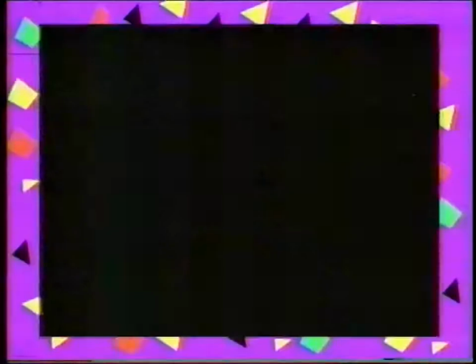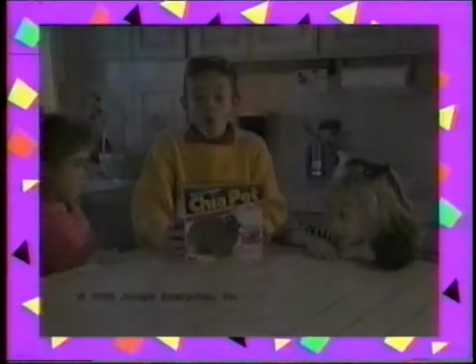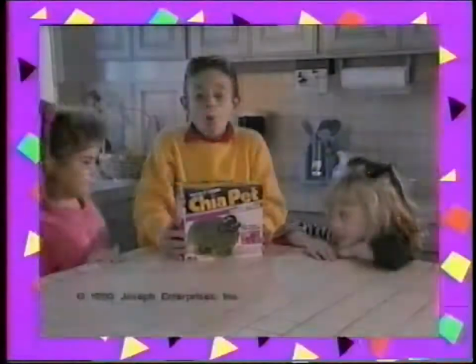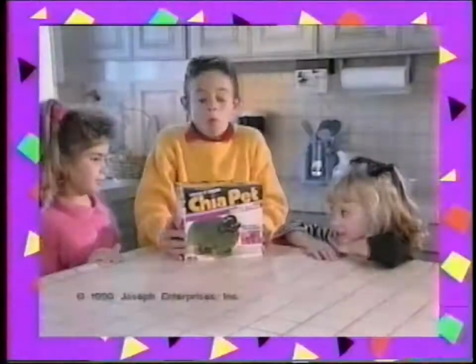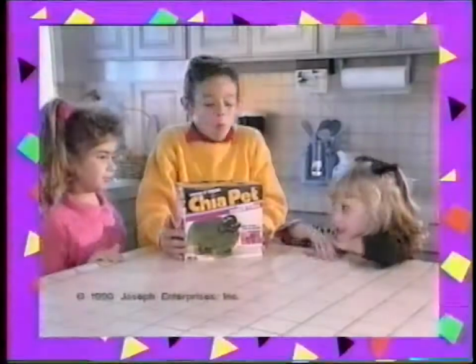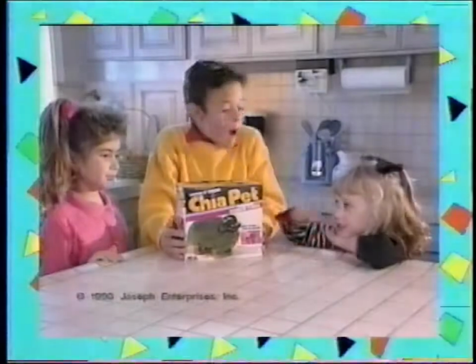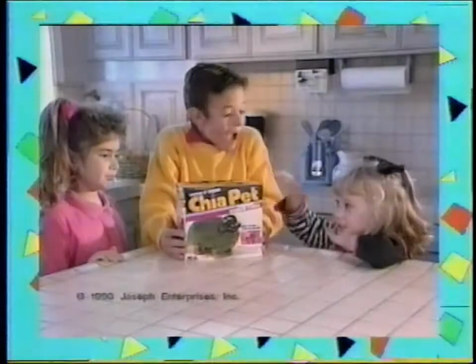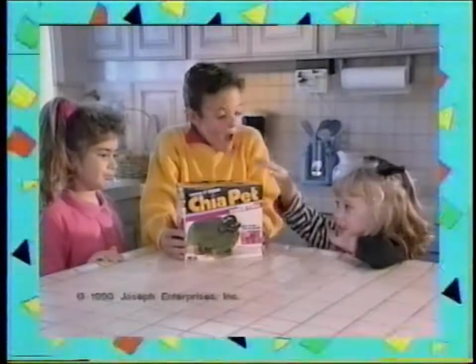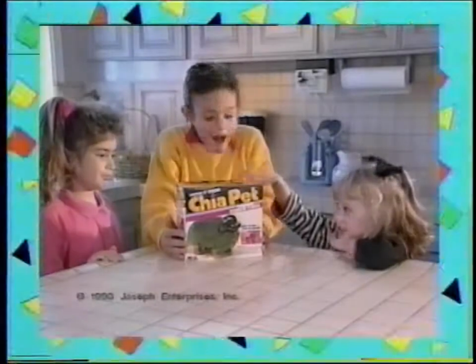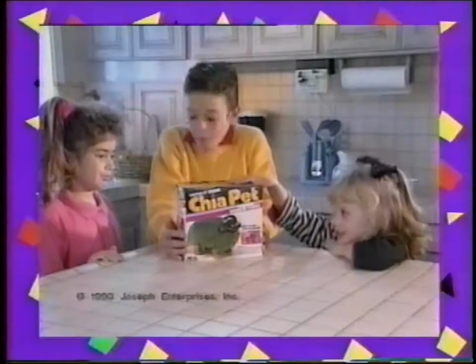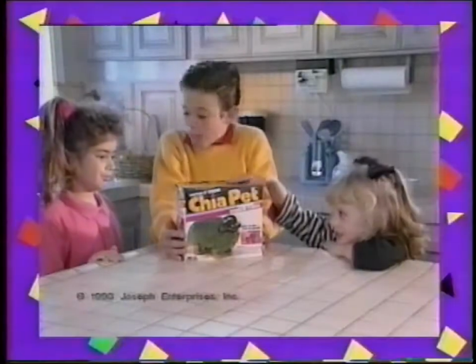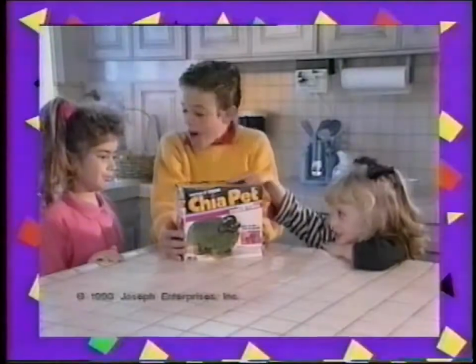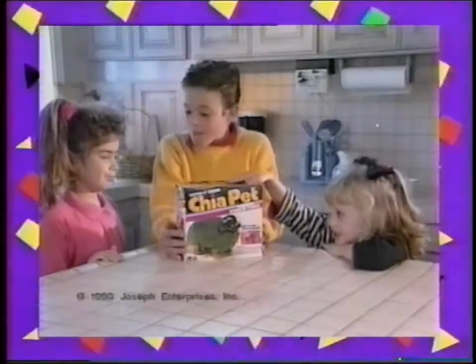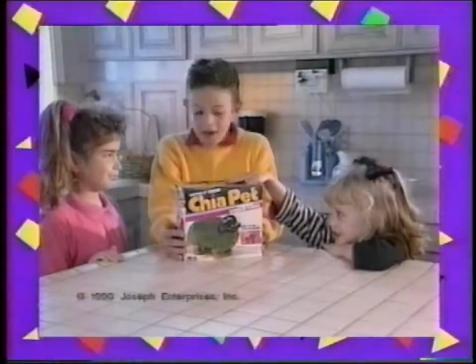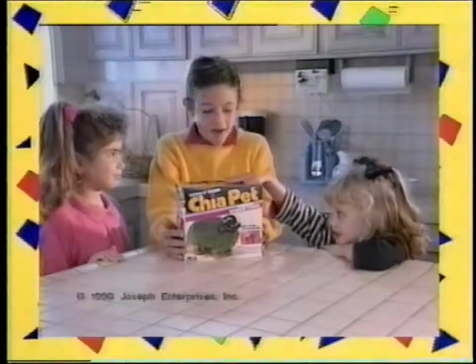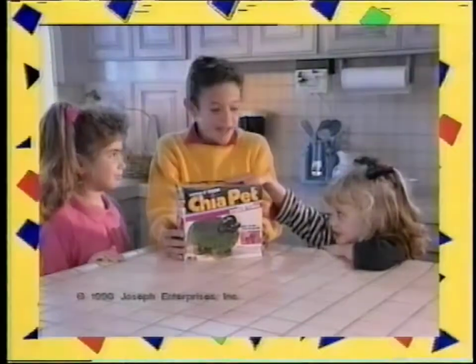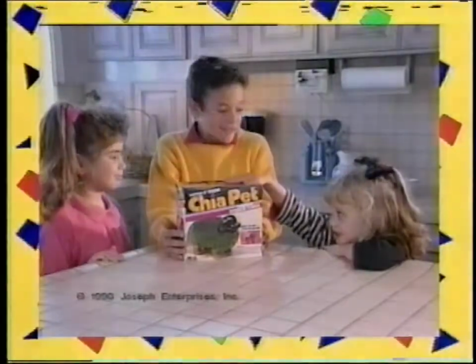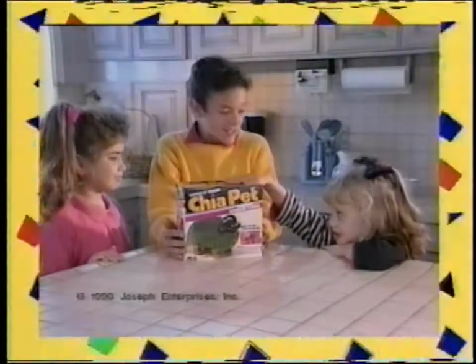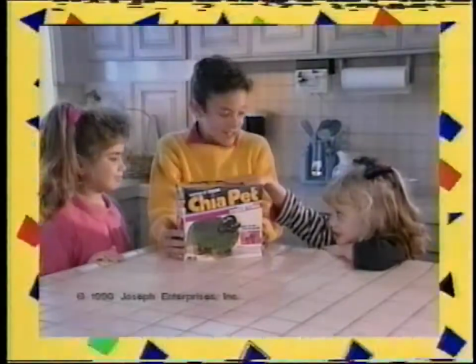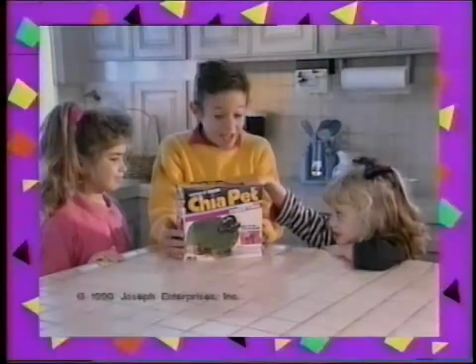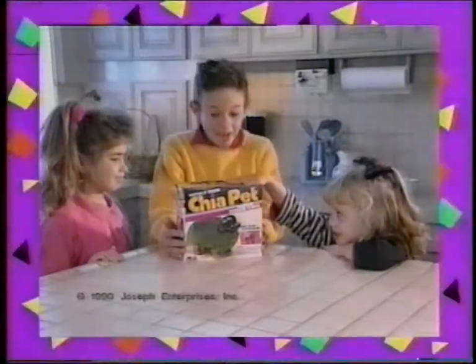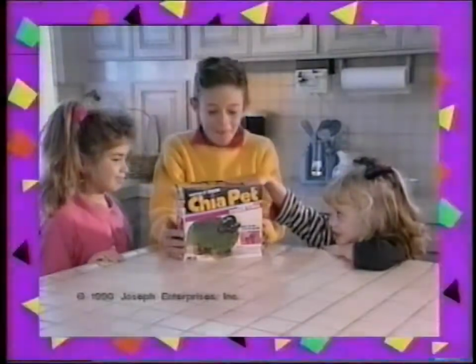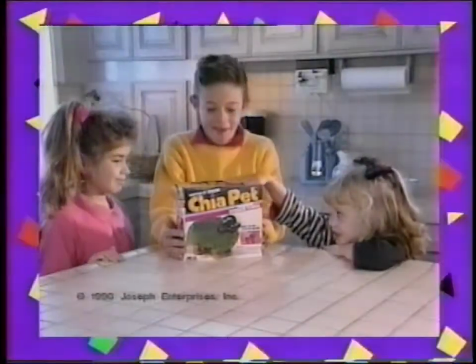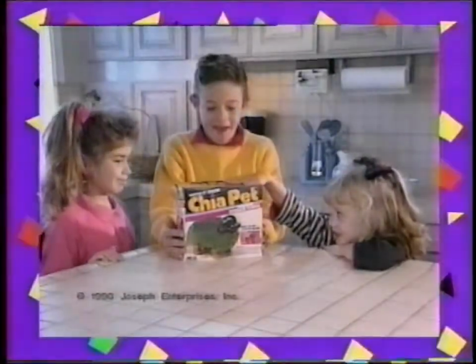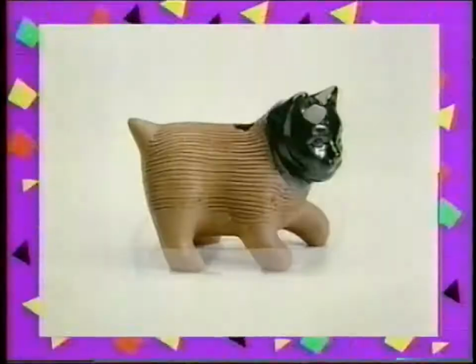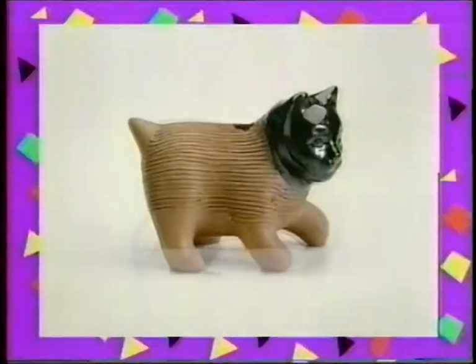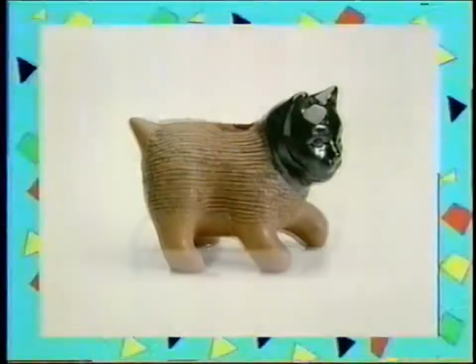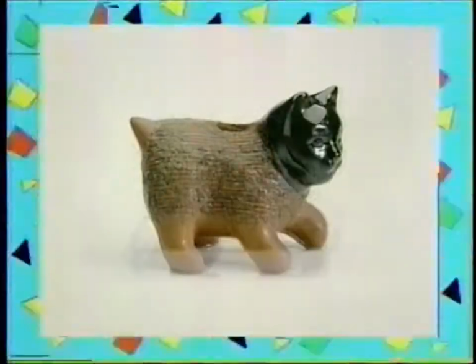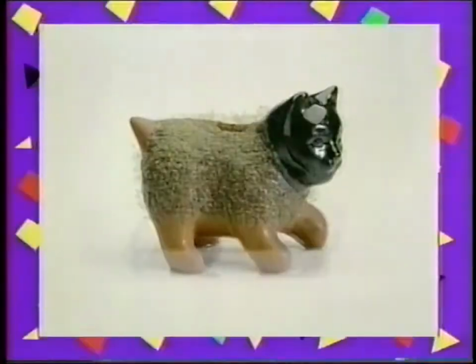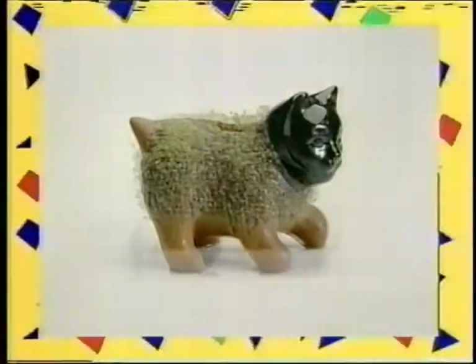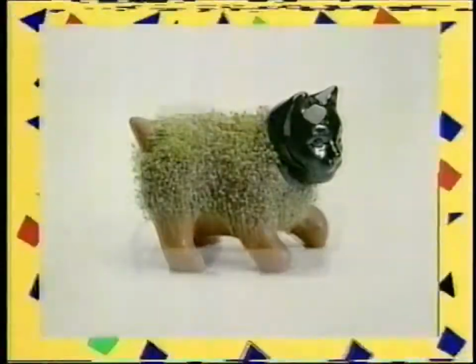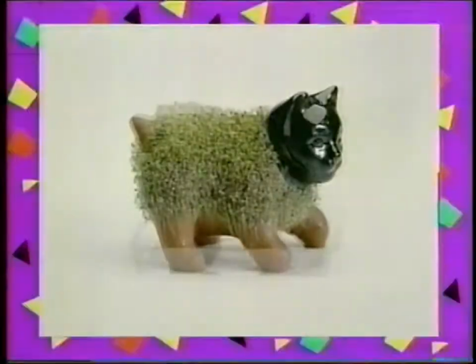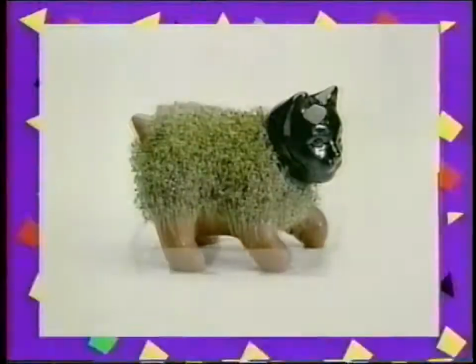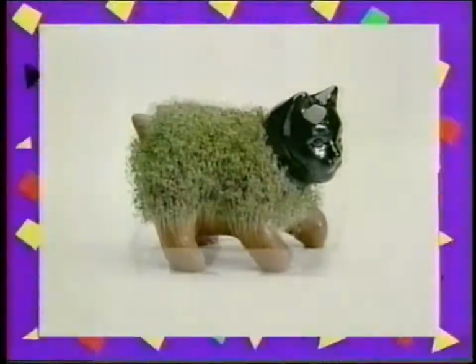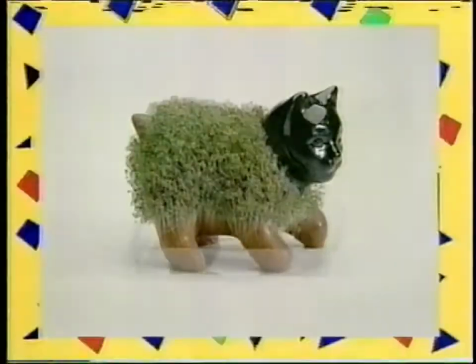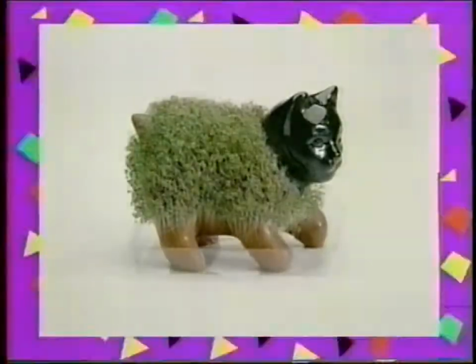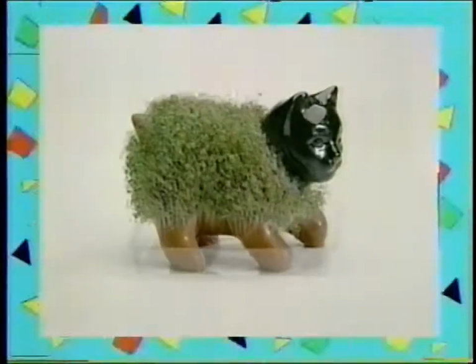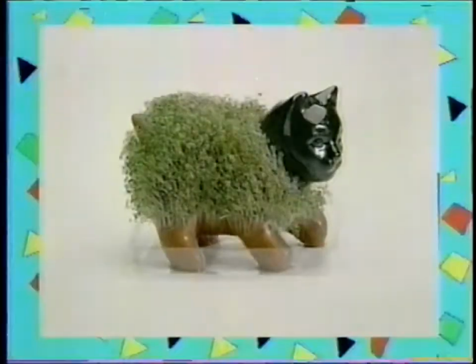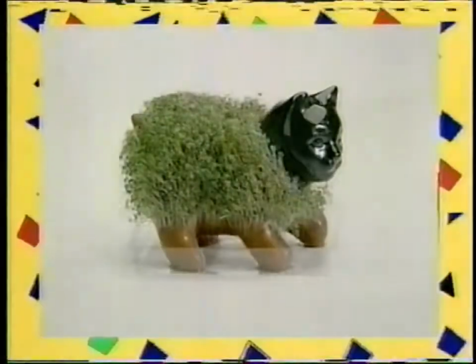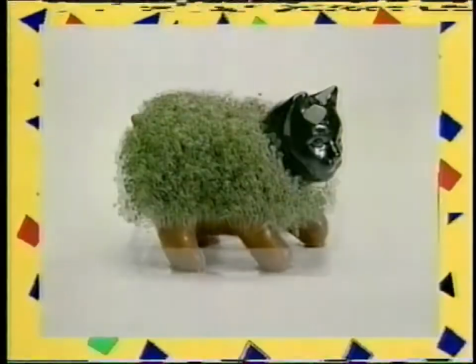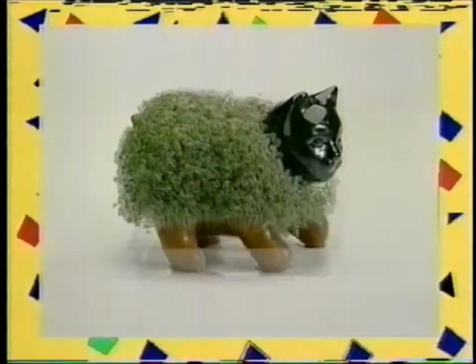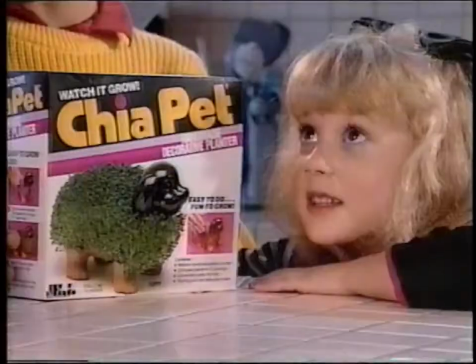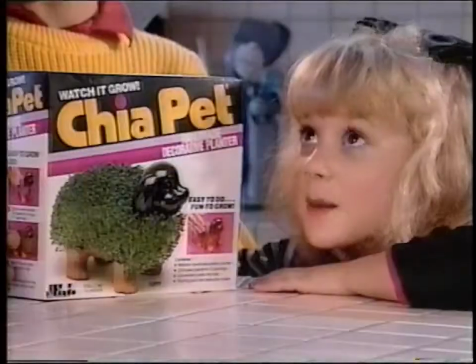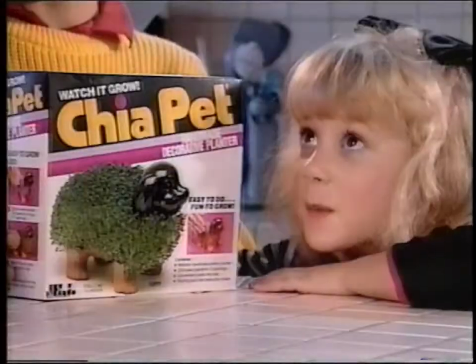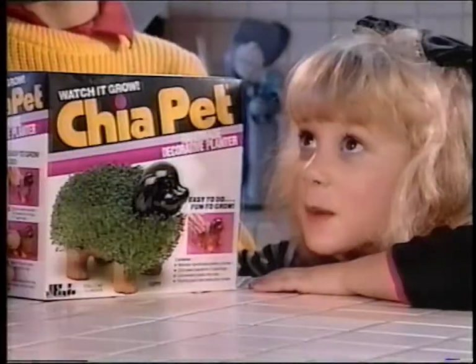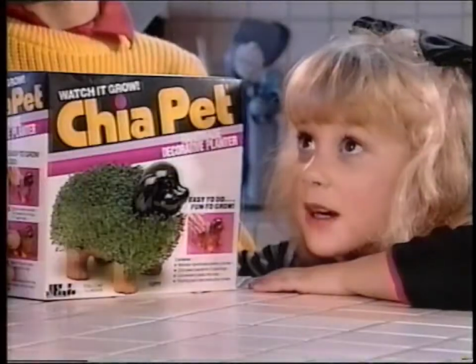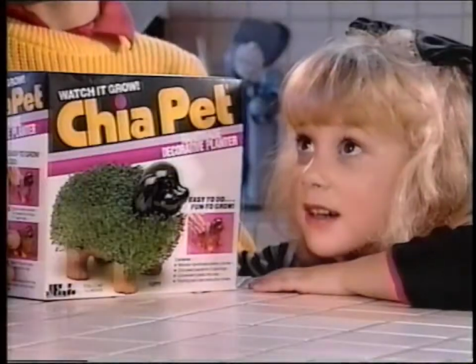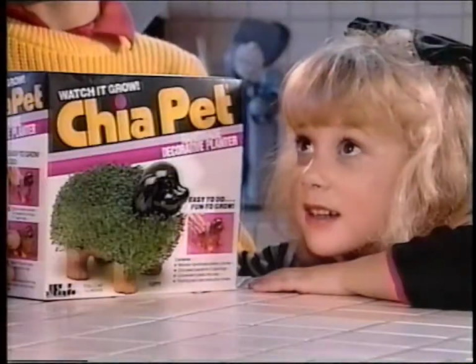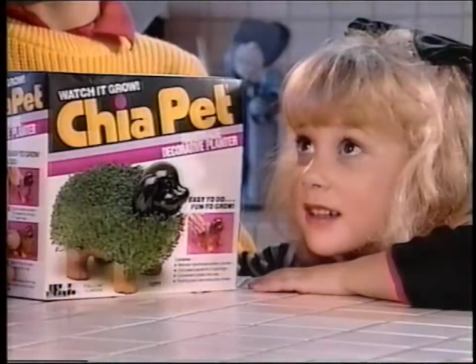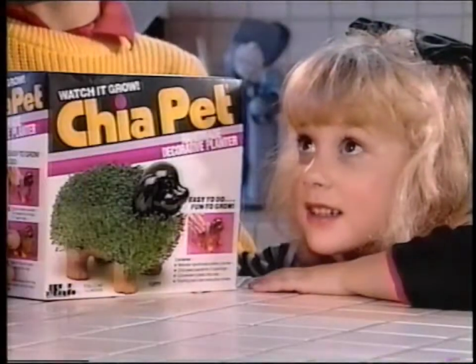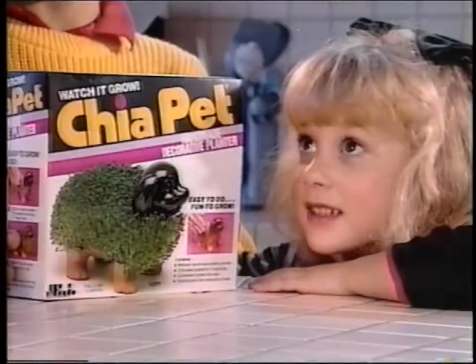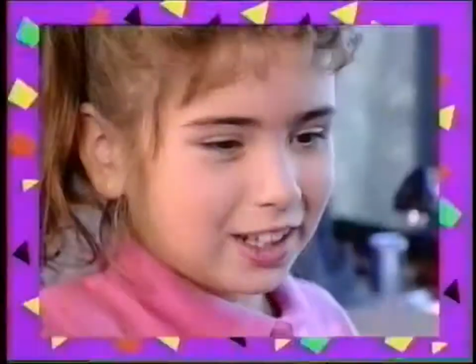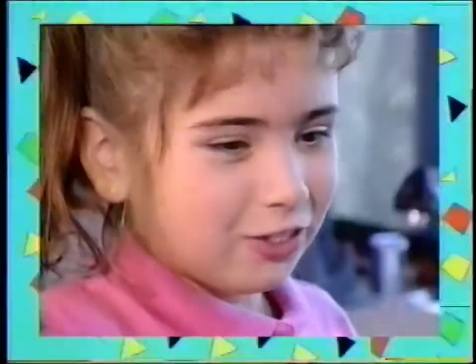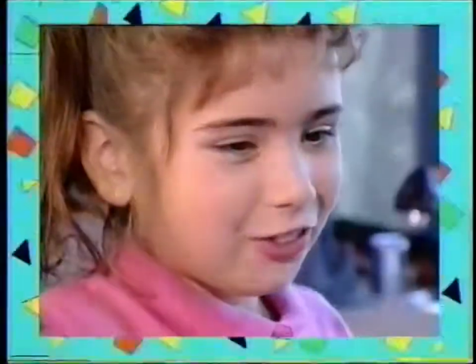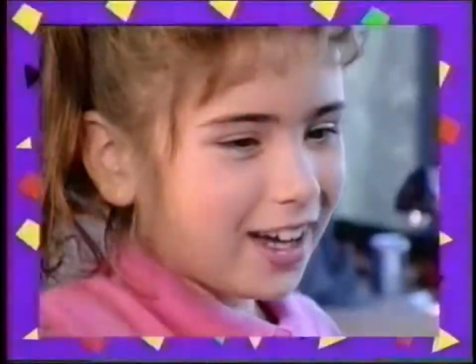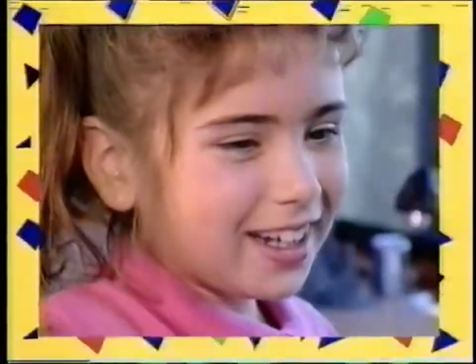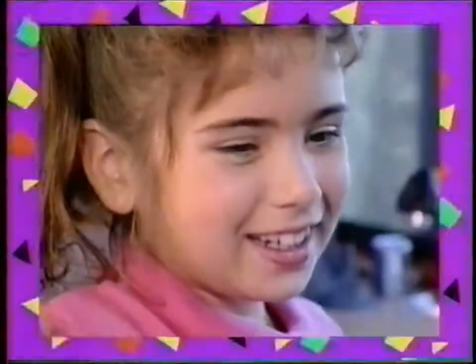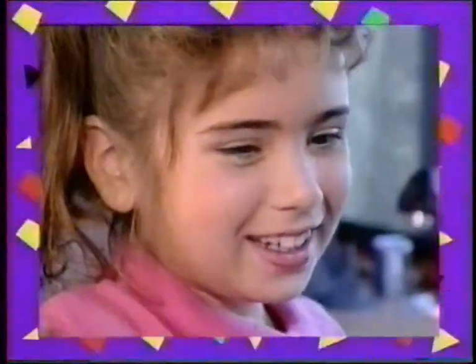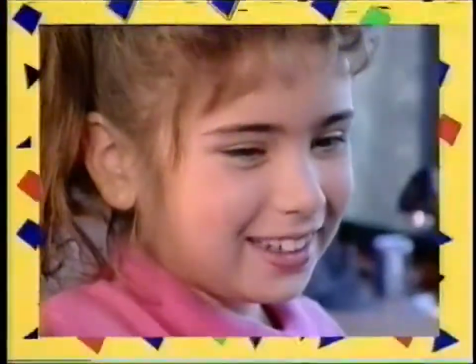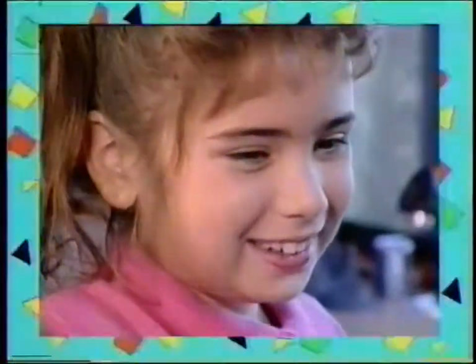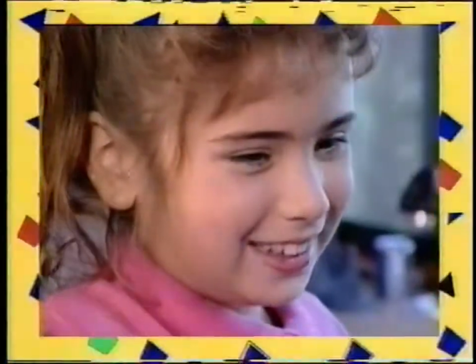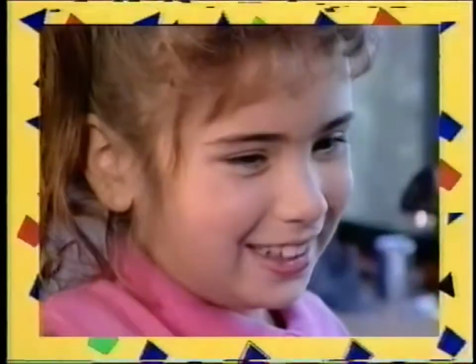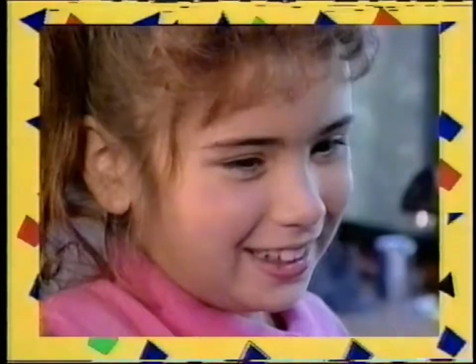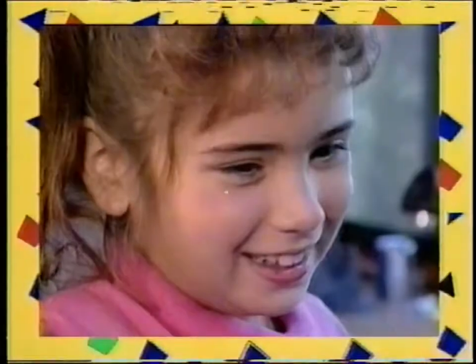Wow! Mom got us a Chia Pet! Ch-ch-ch-chia! How does it work? It's fun and easy!